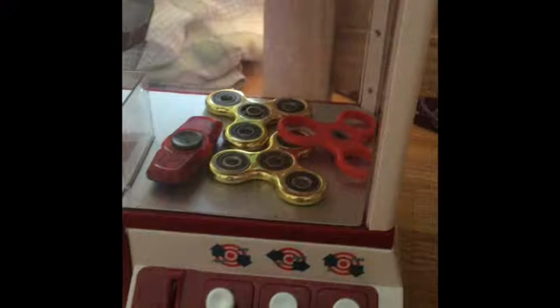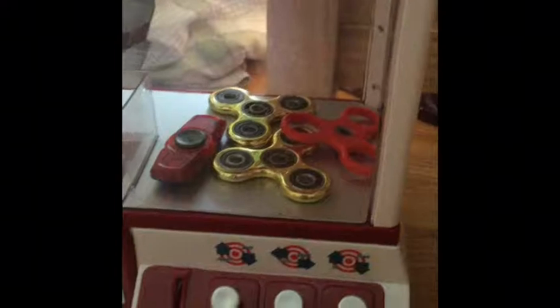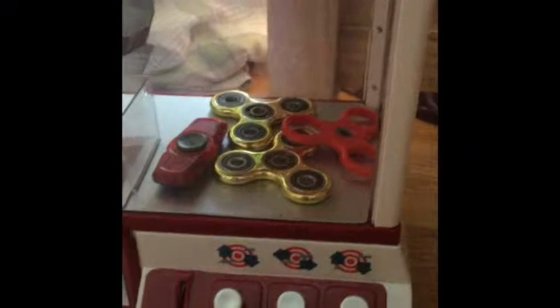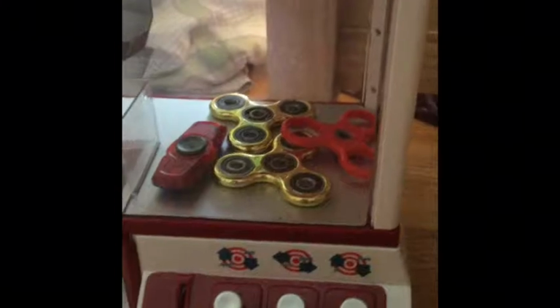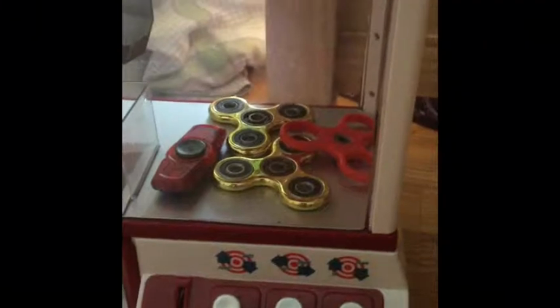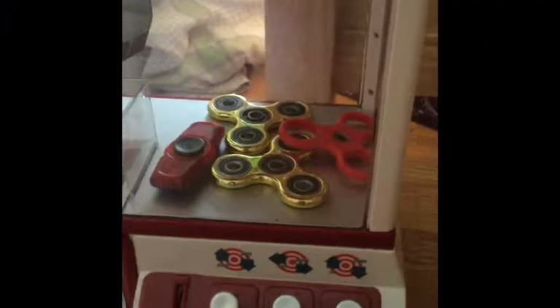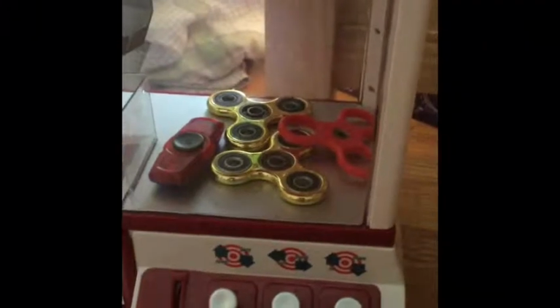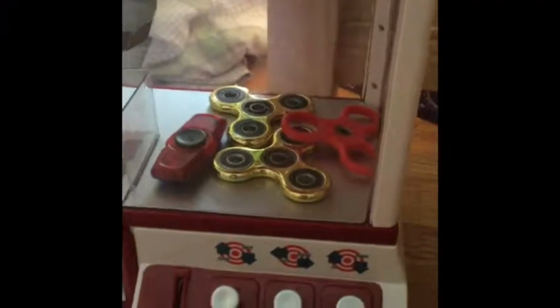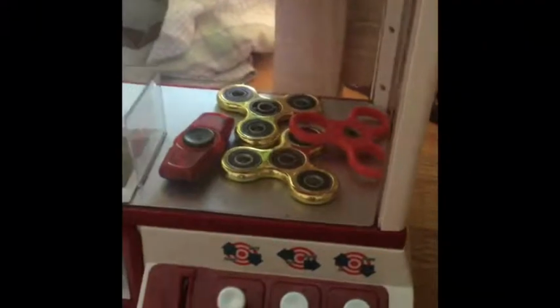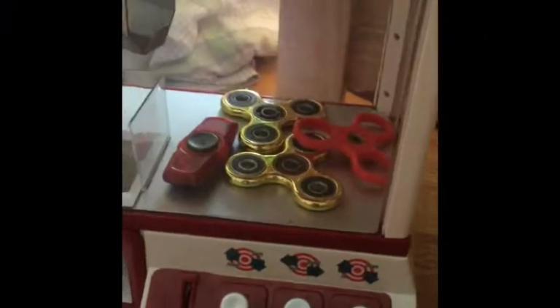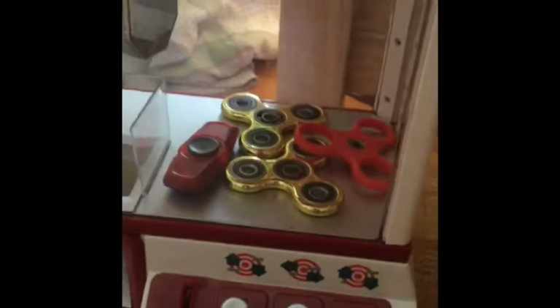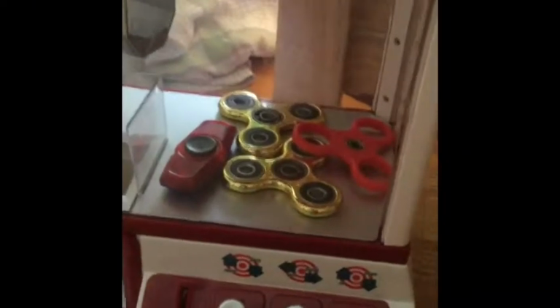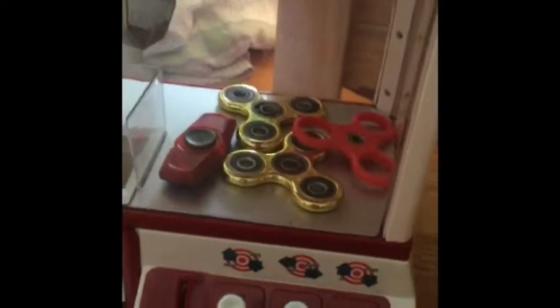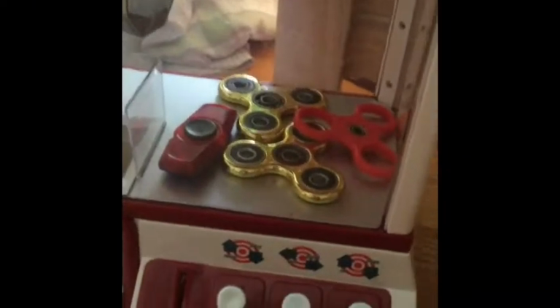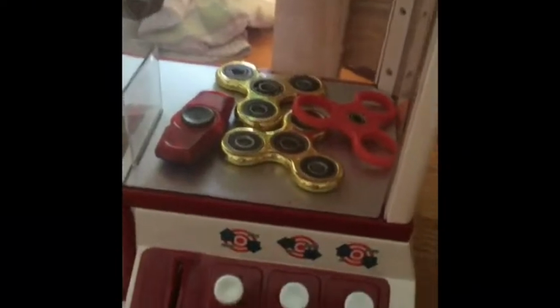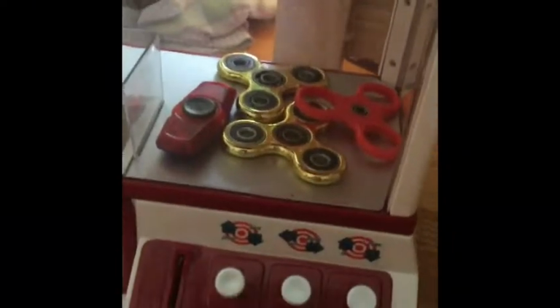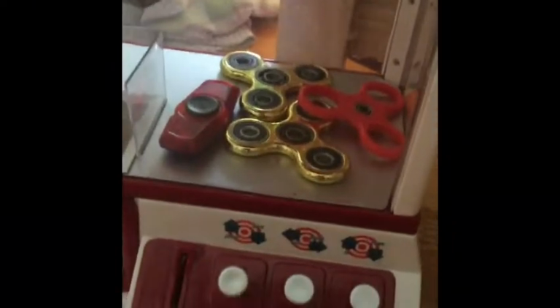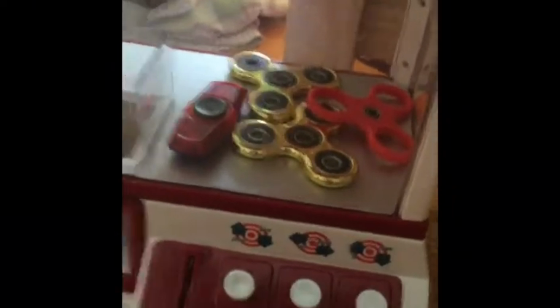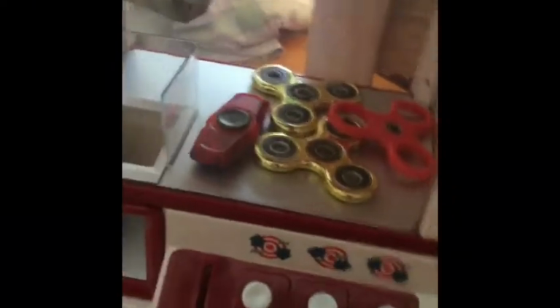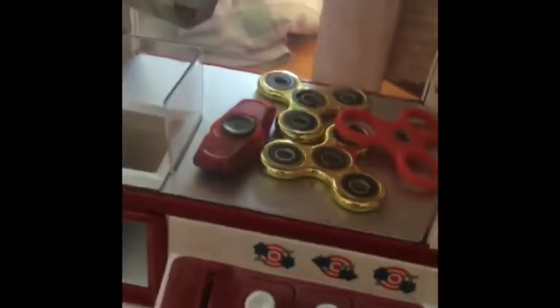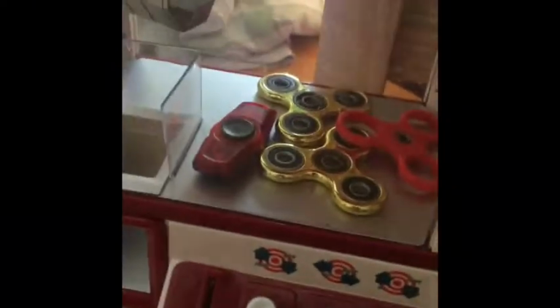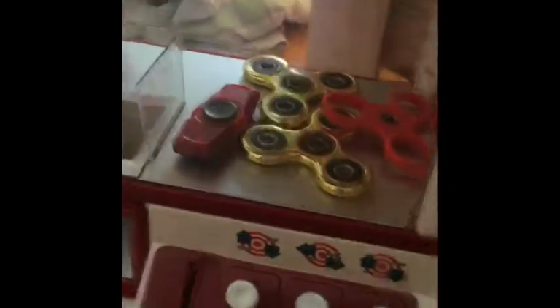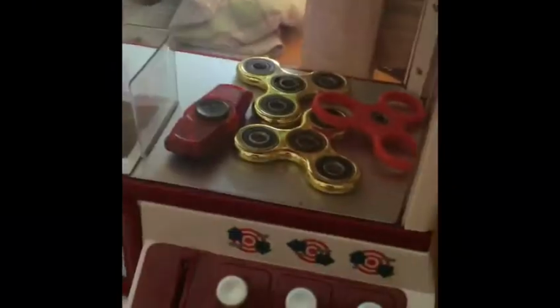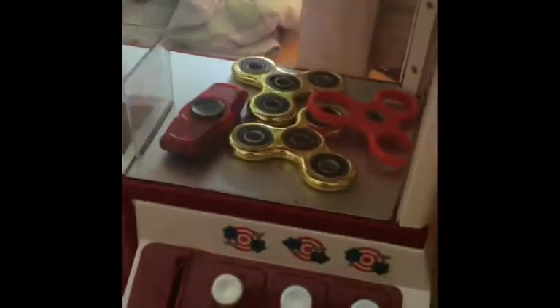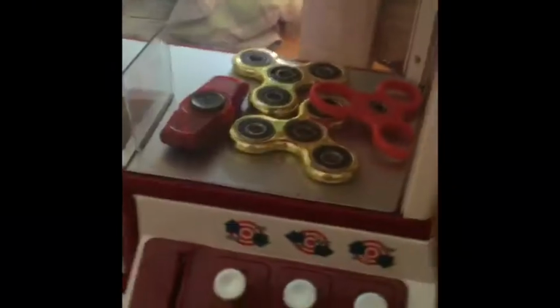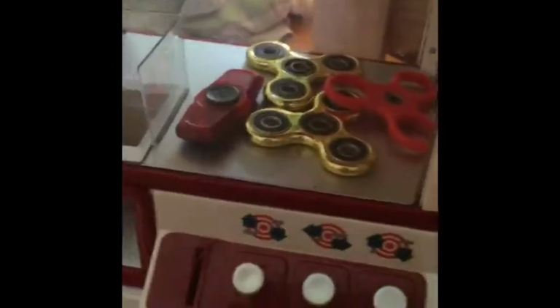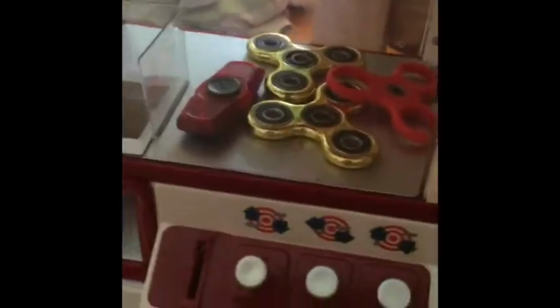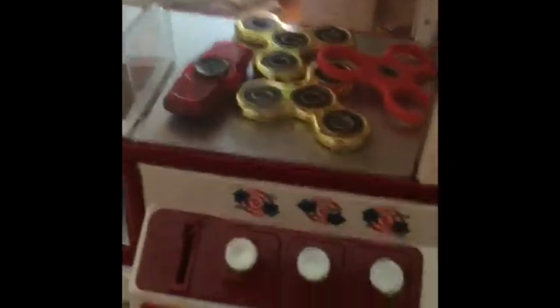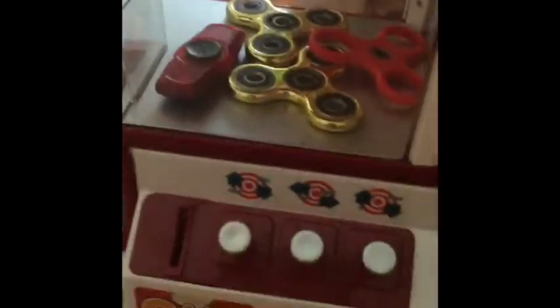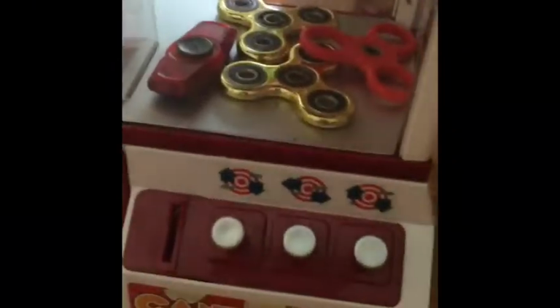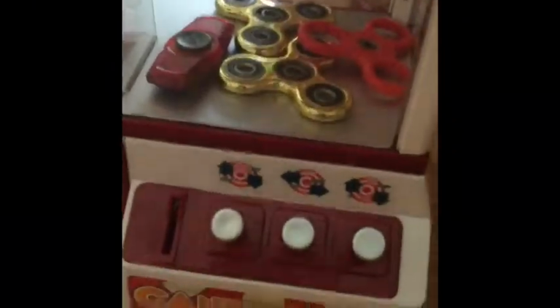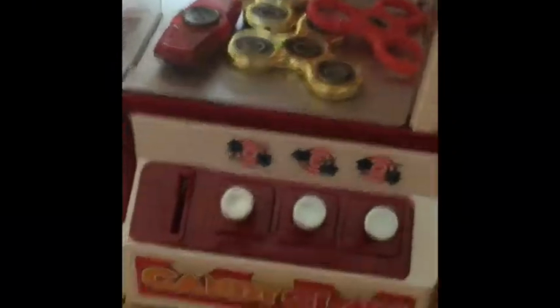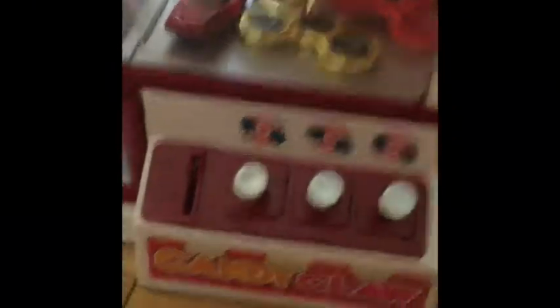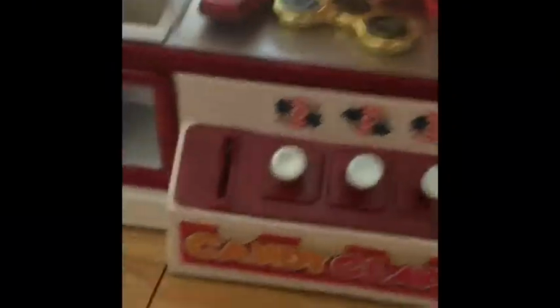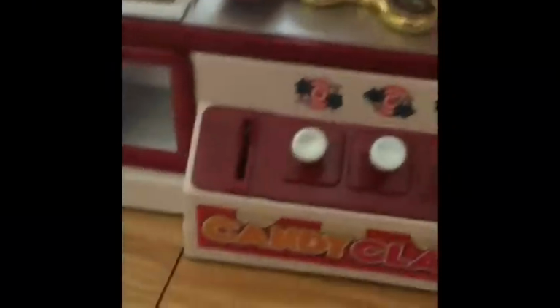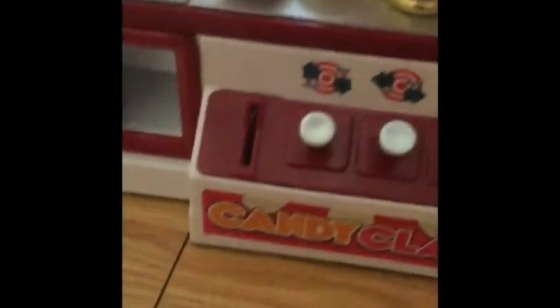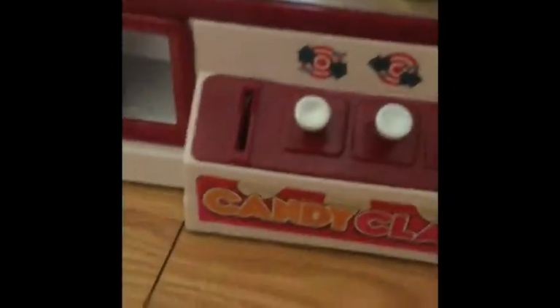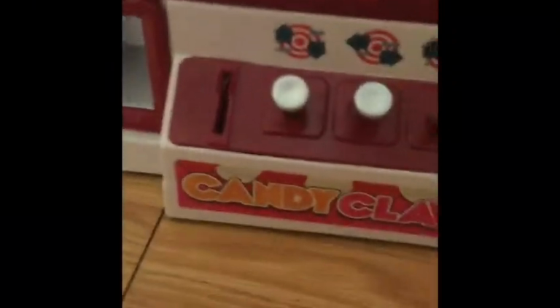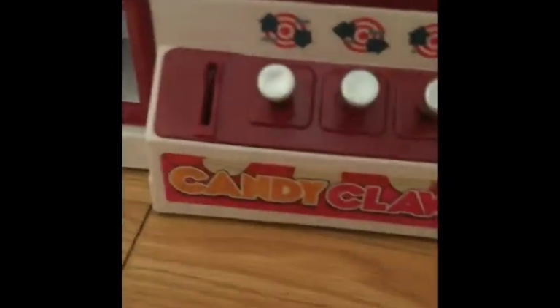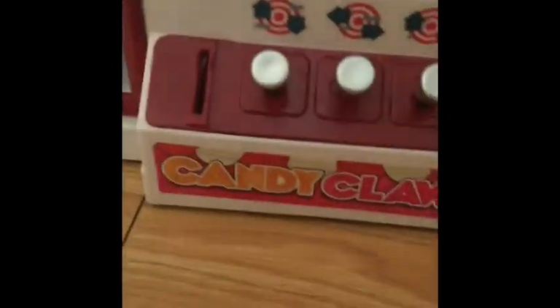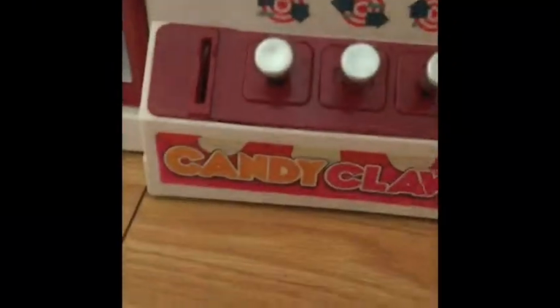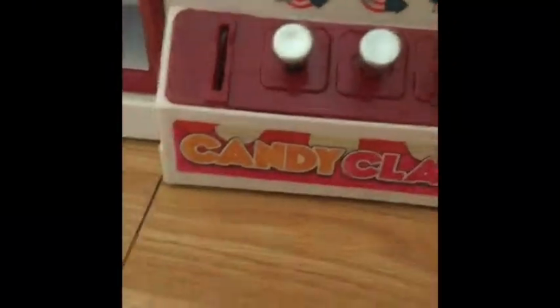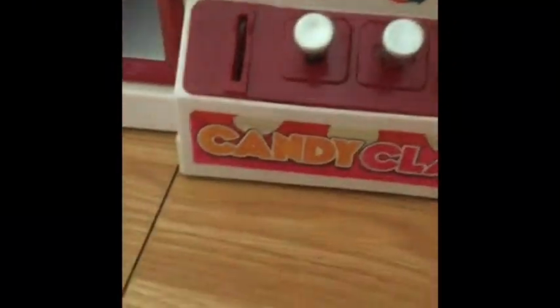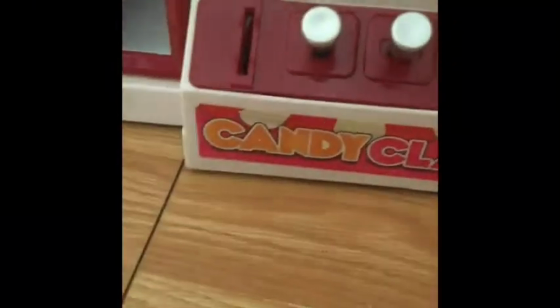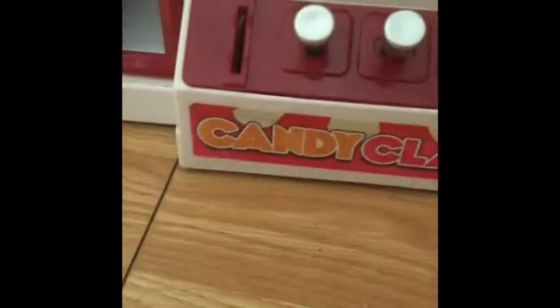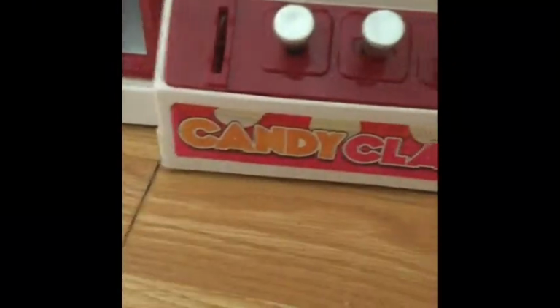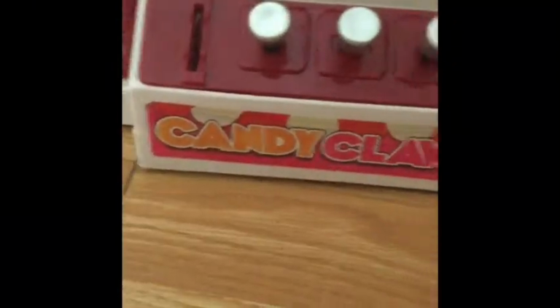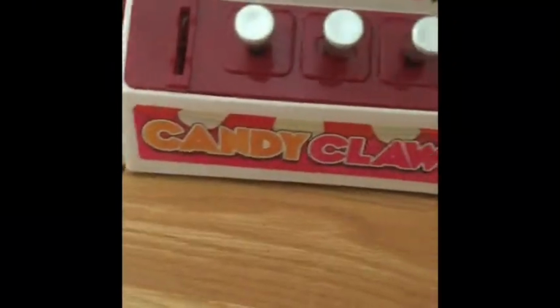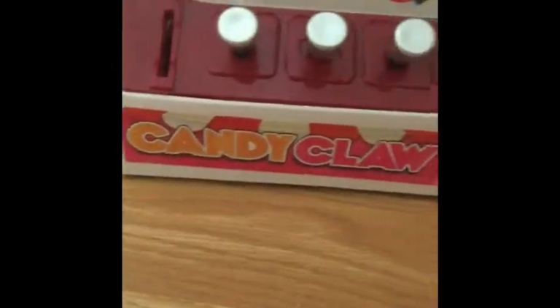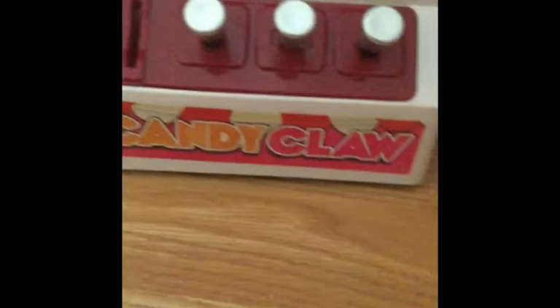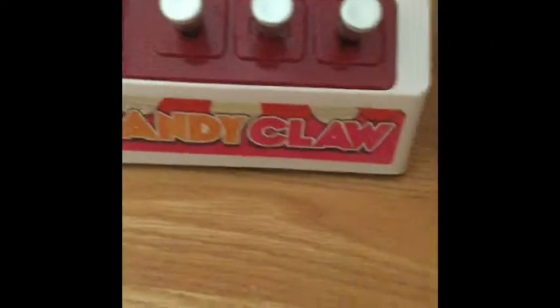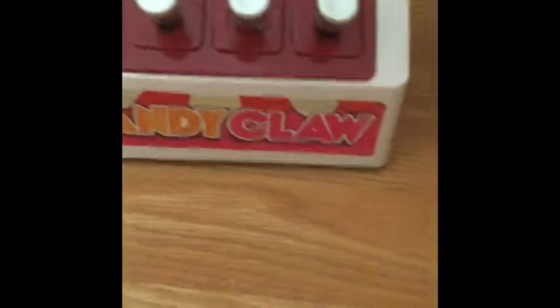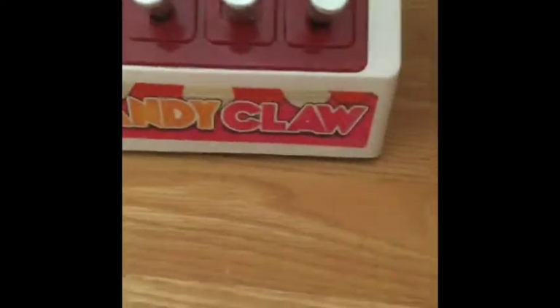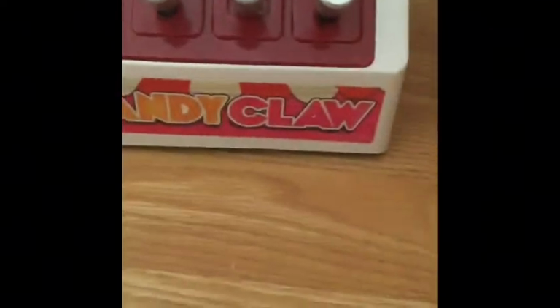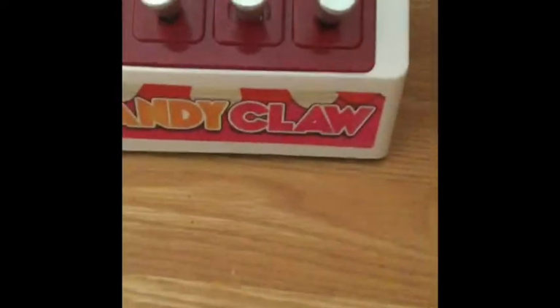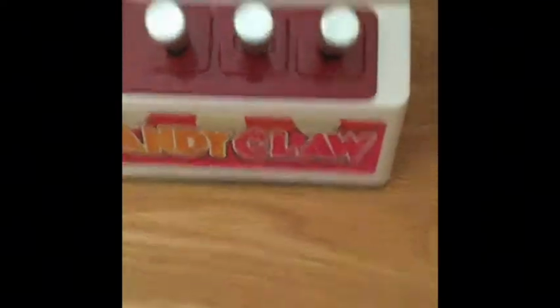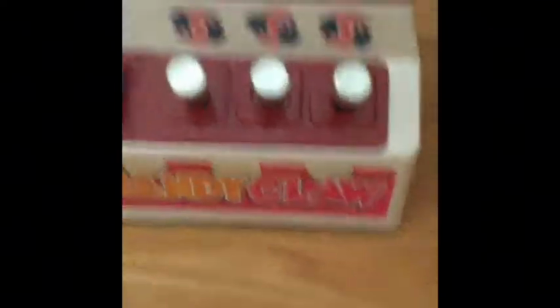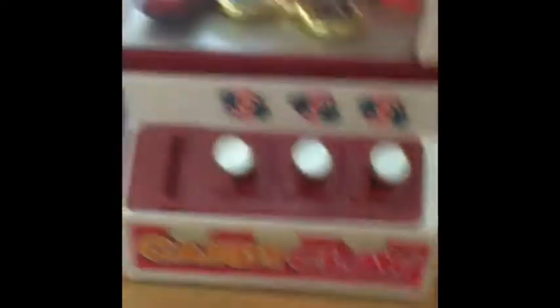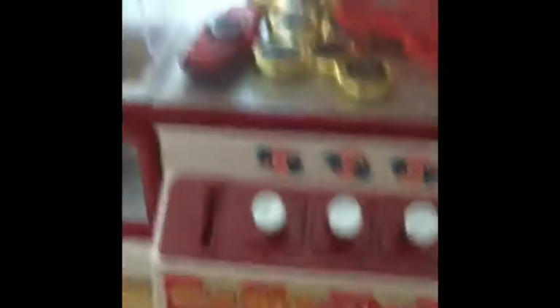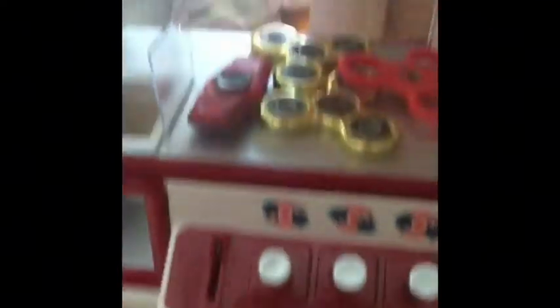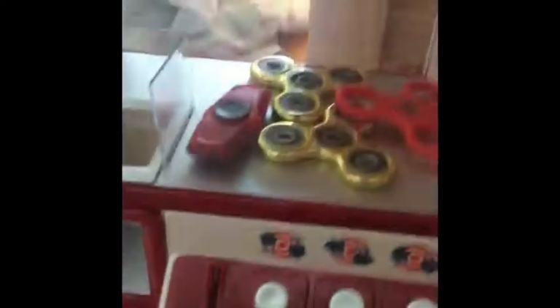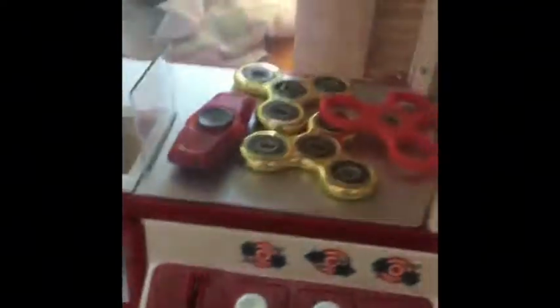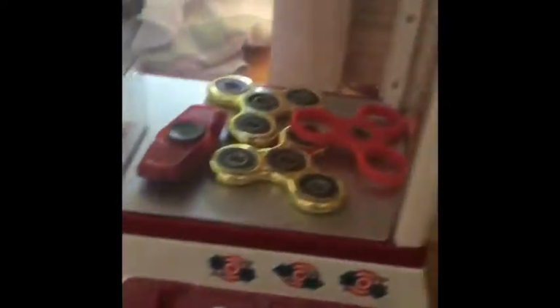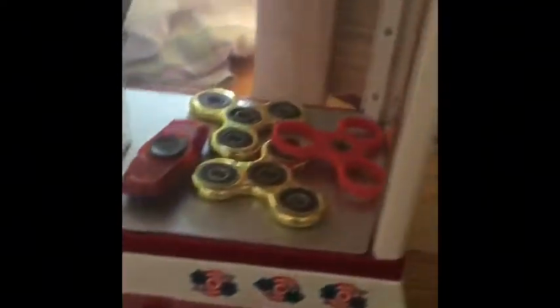Hey guys, Sportmaster here, and today I am bringing you guys another video — second upload today — on the Candy Claw.